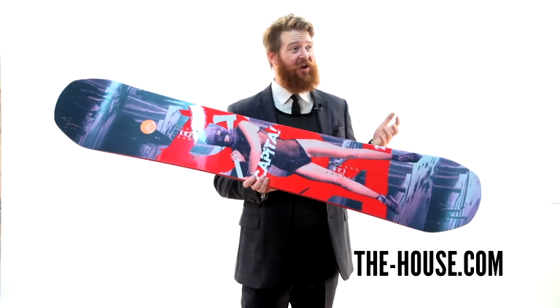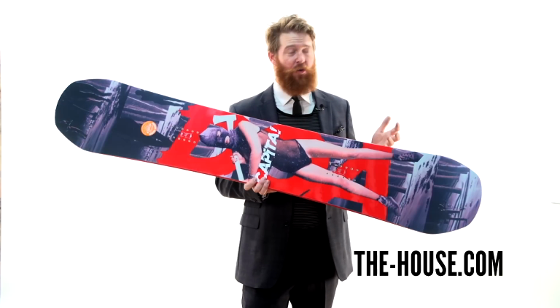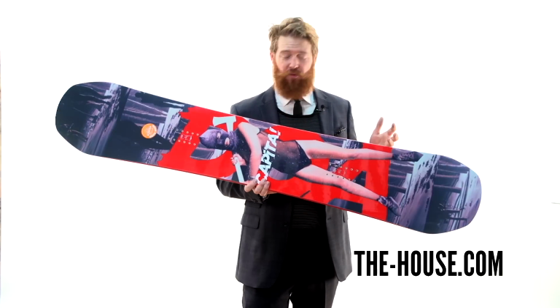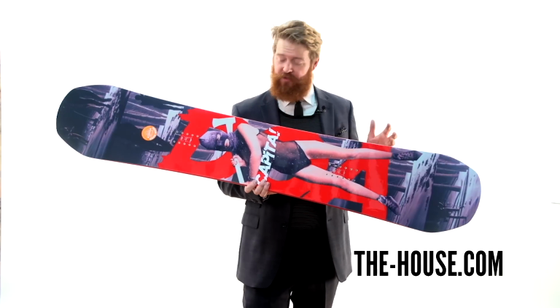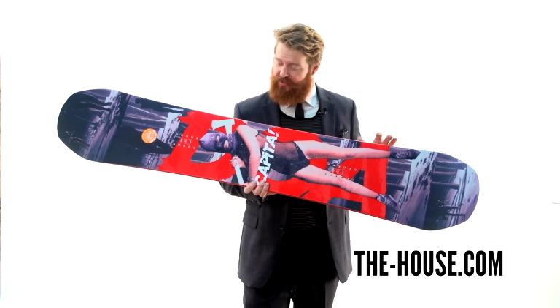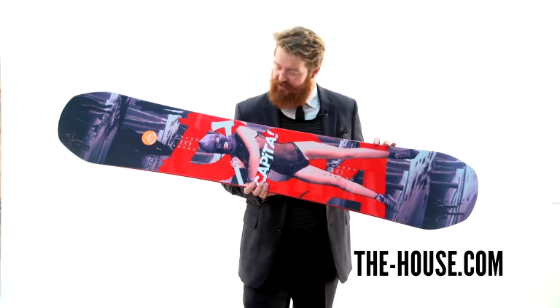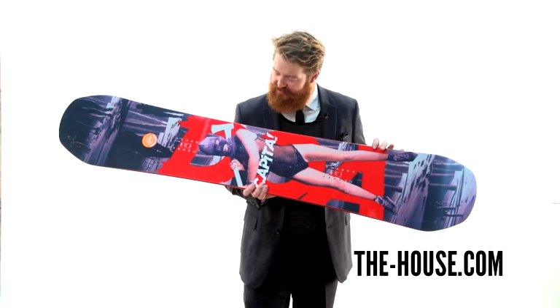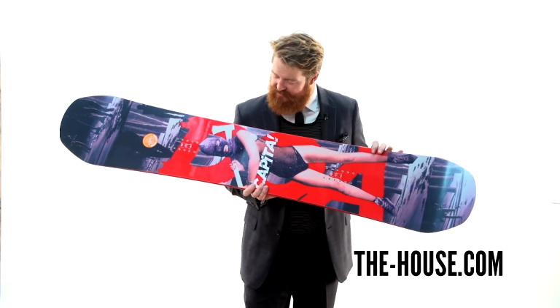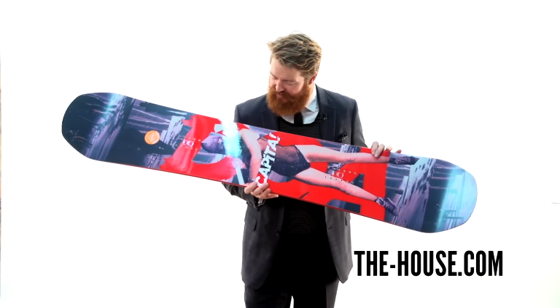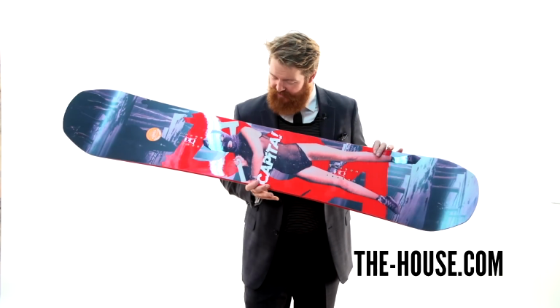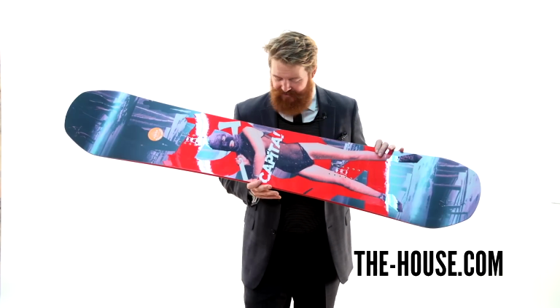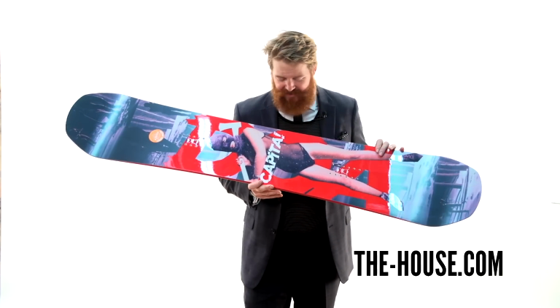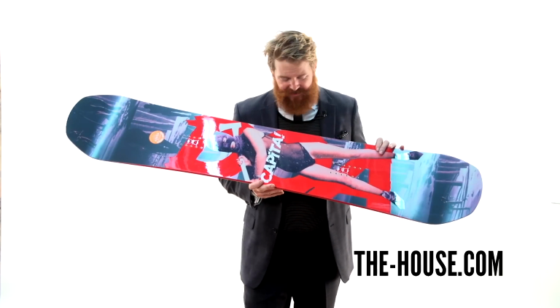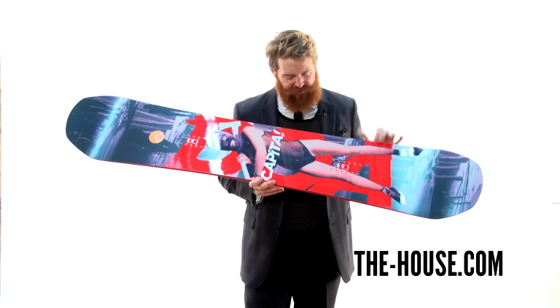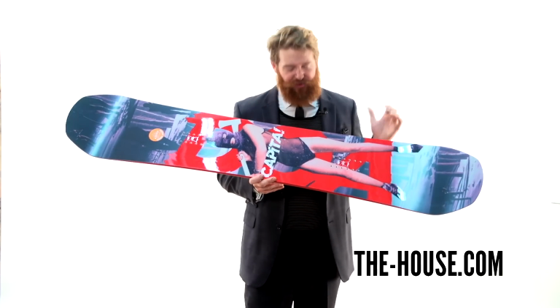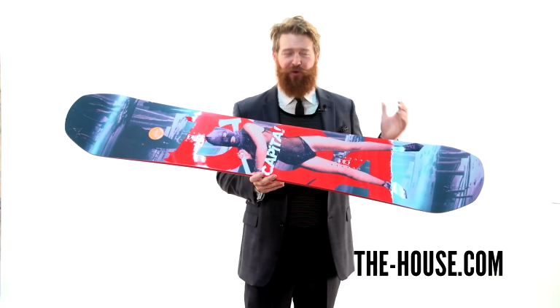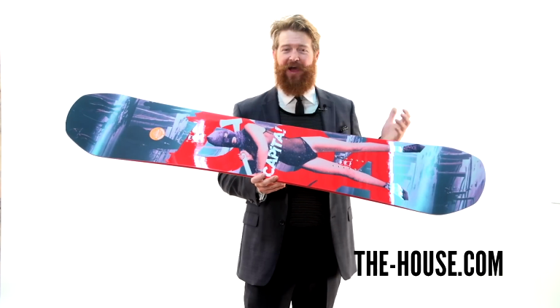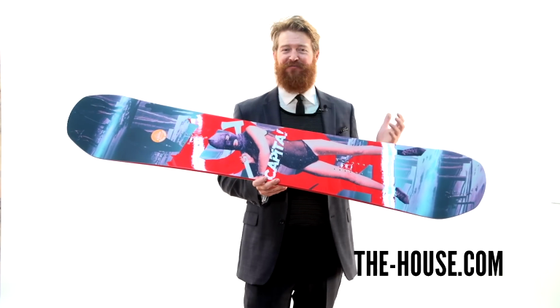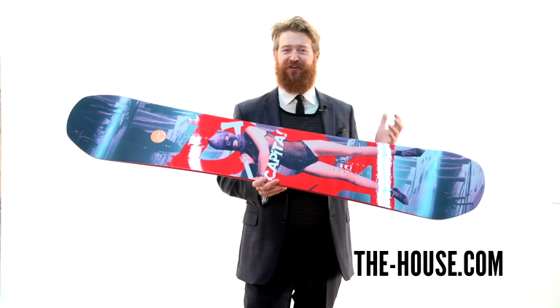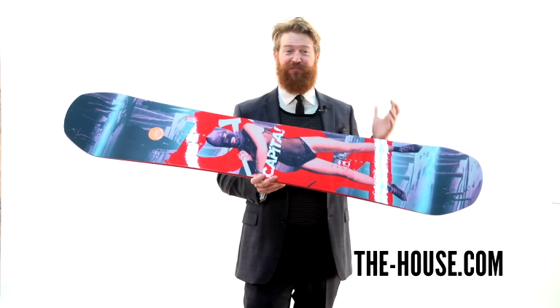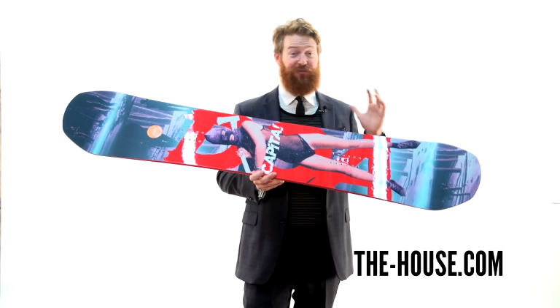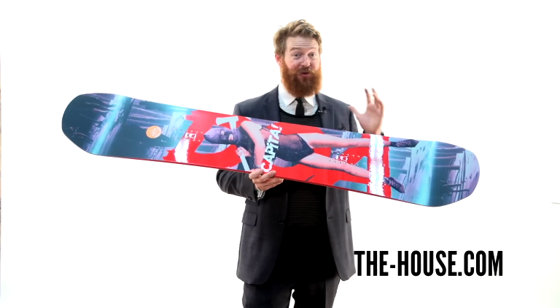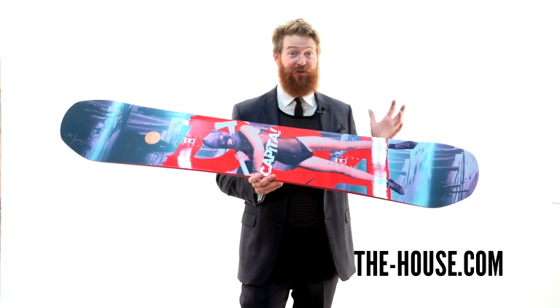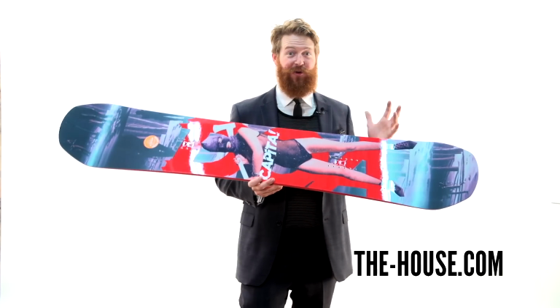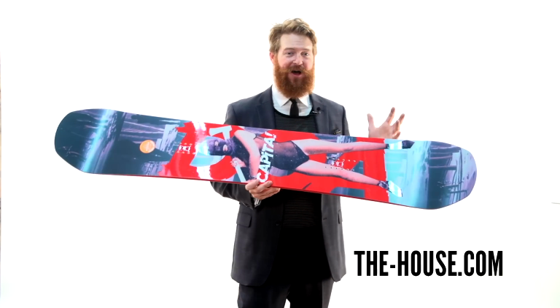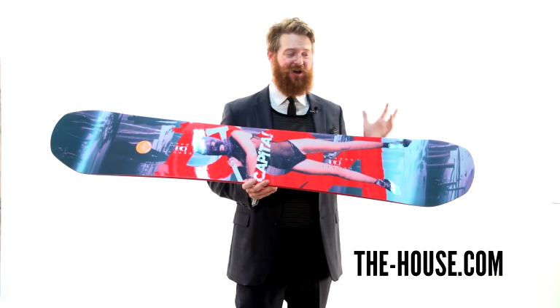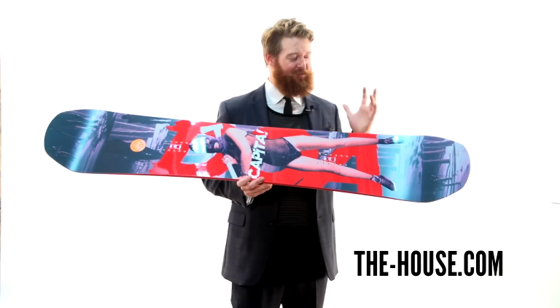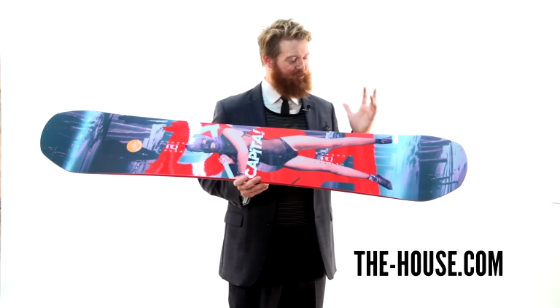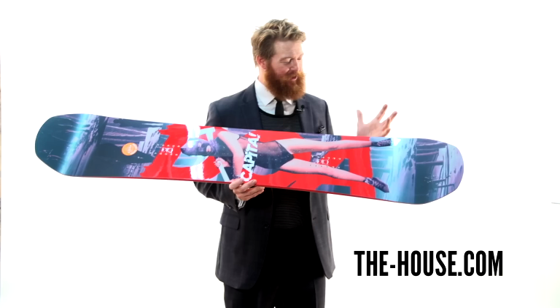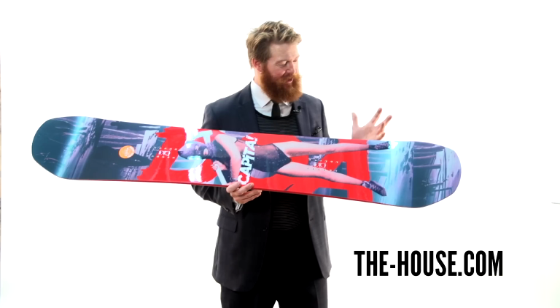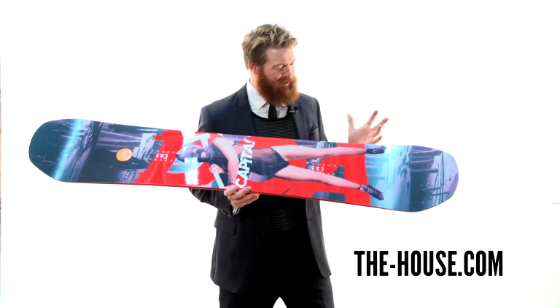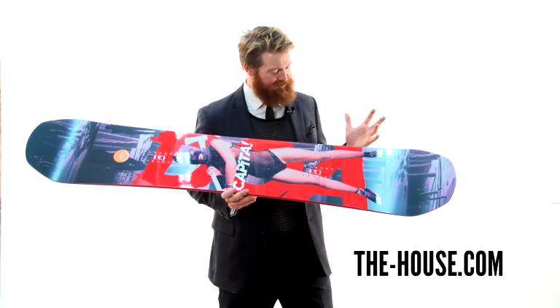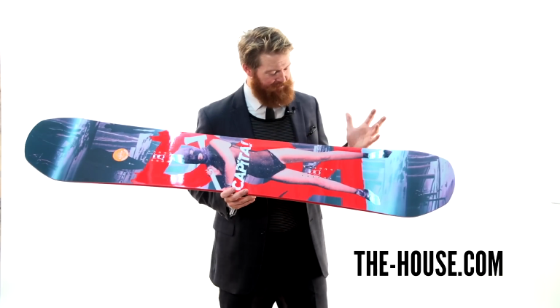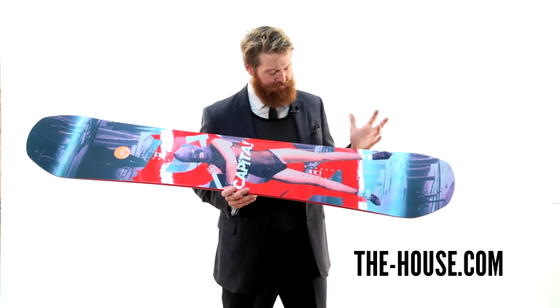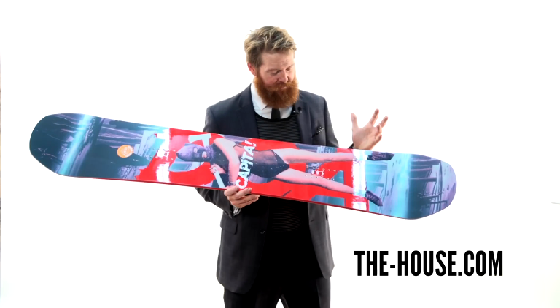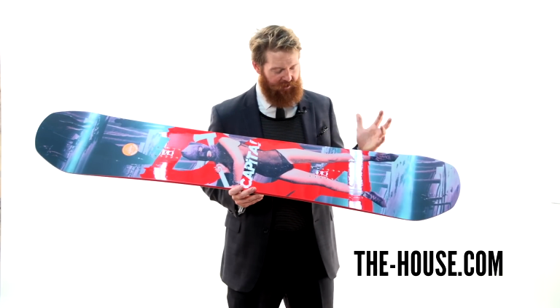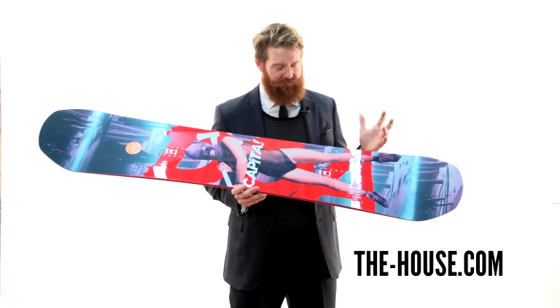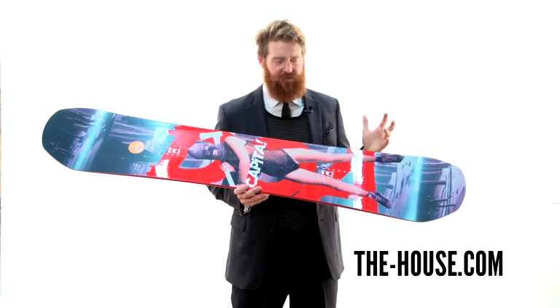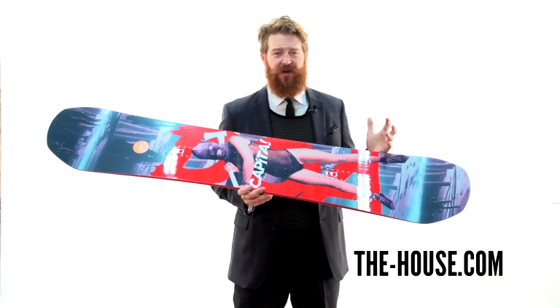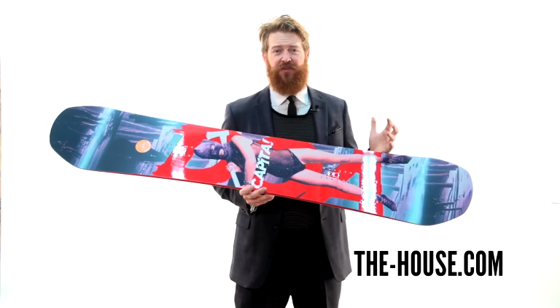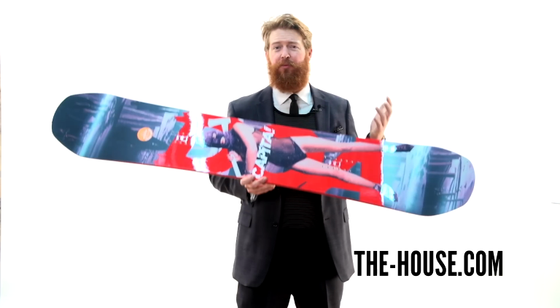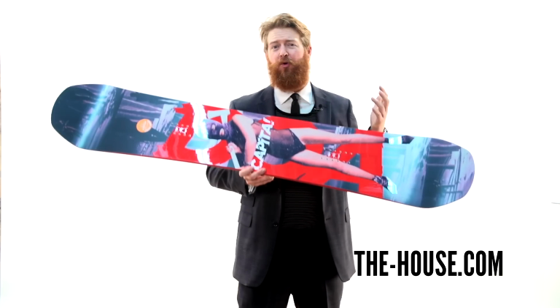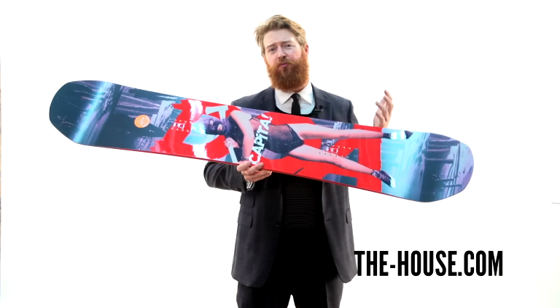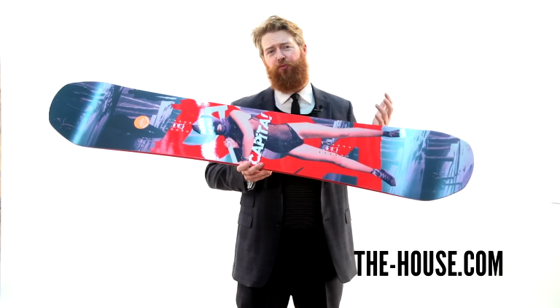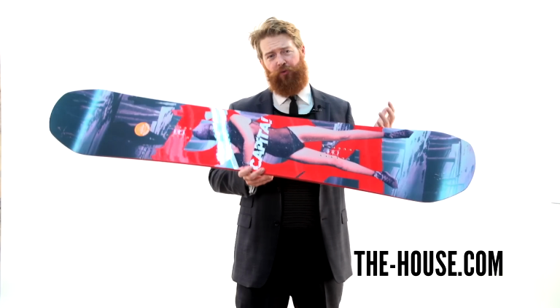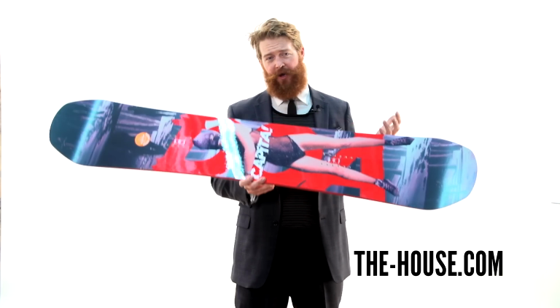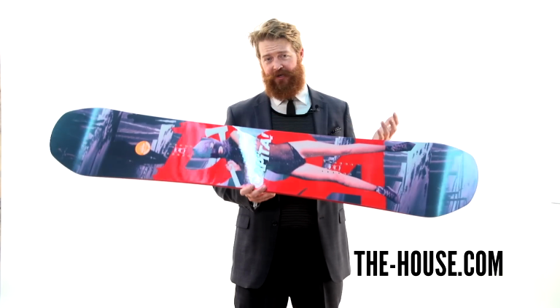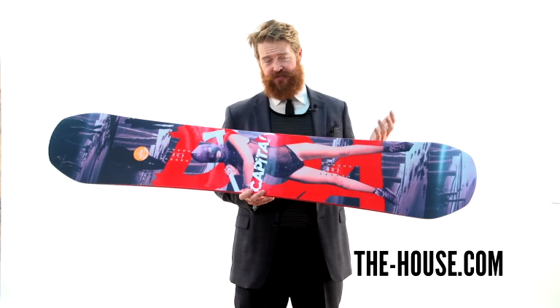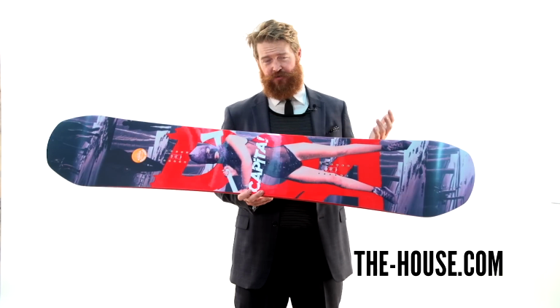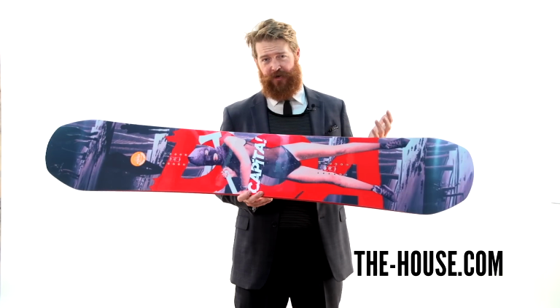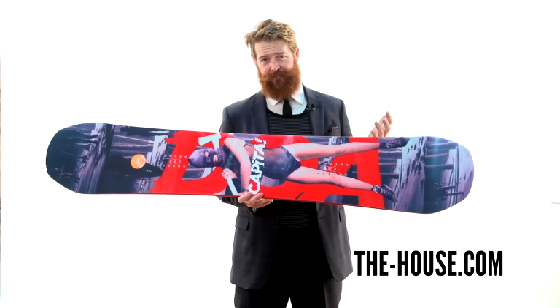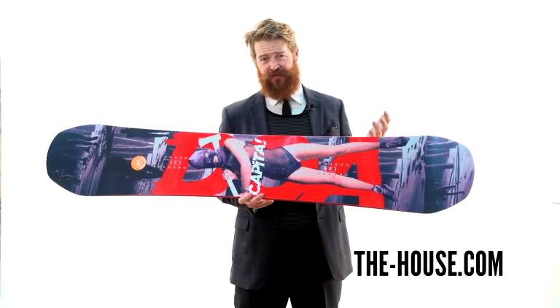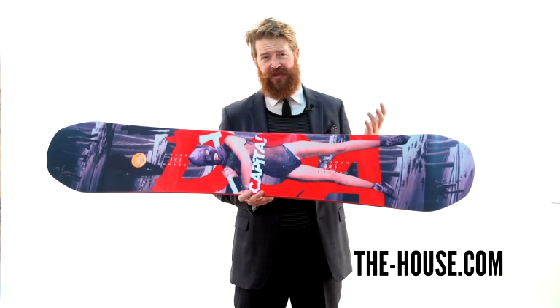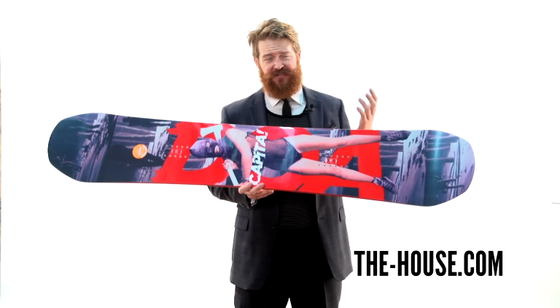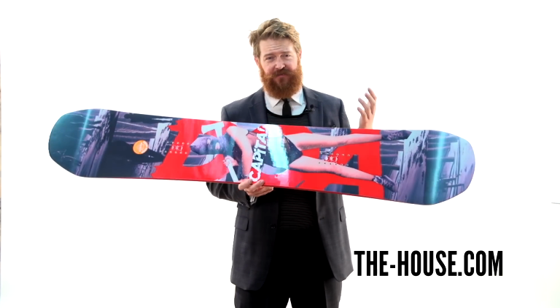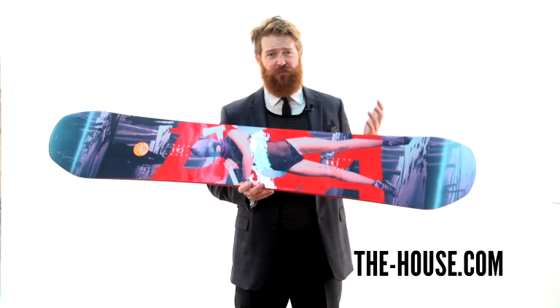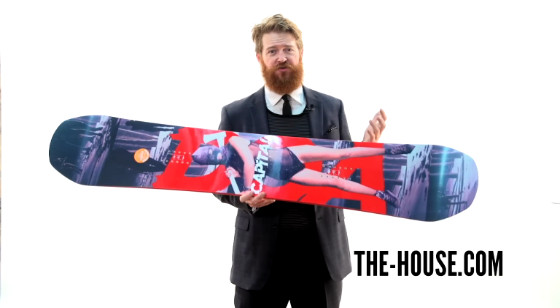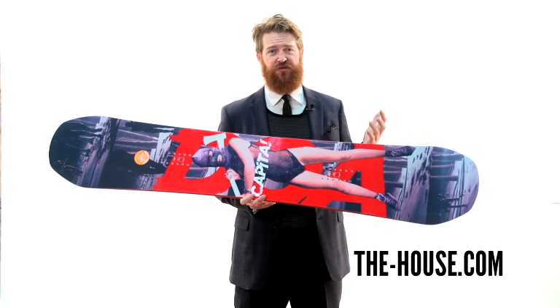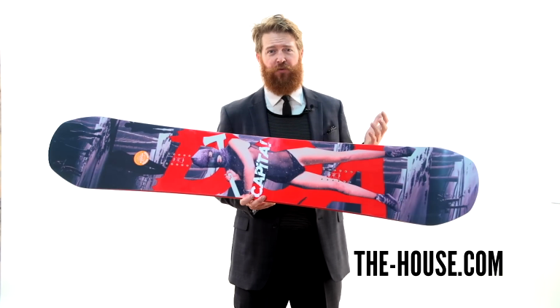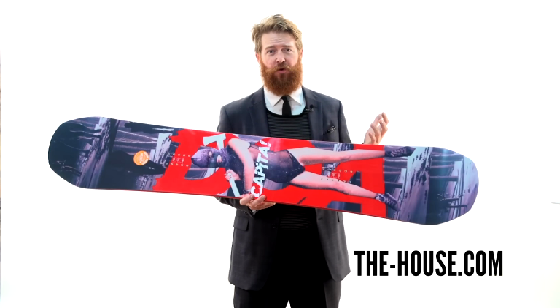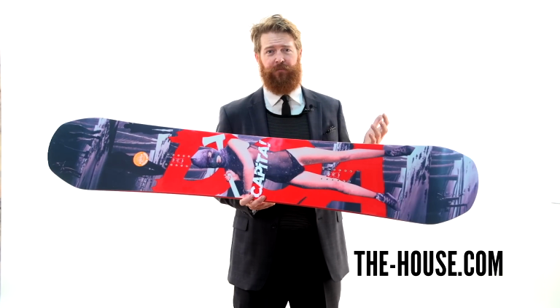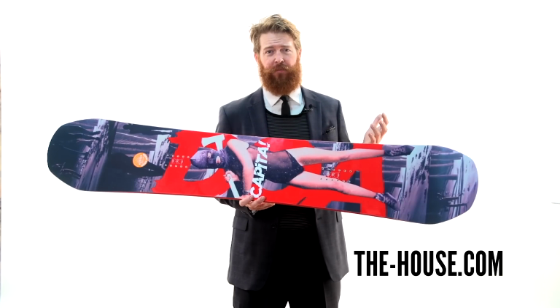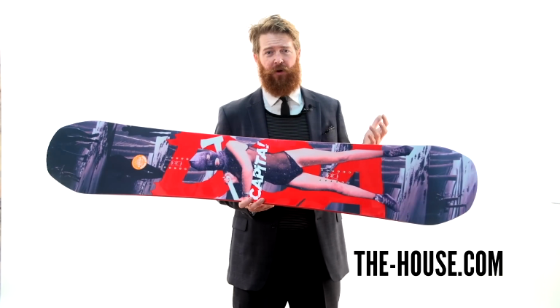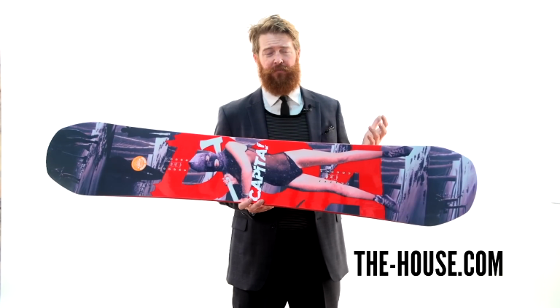Not only is the graphic pretty wild and pretty awesome, the board rides great and that's the most important part.